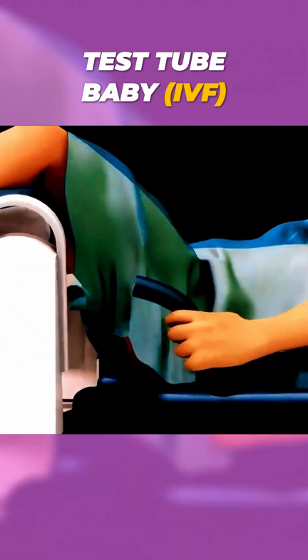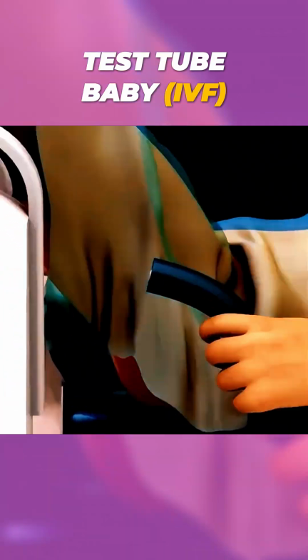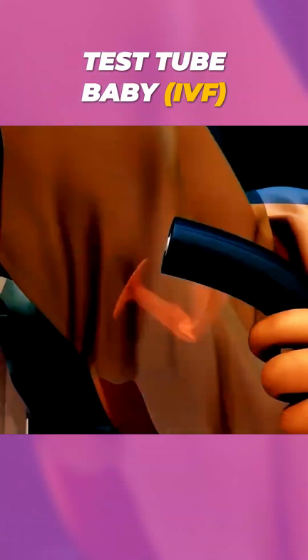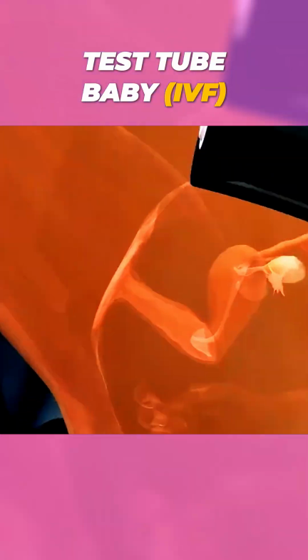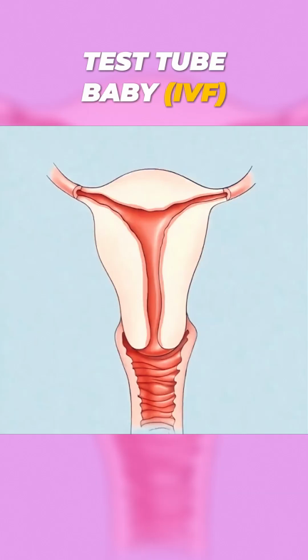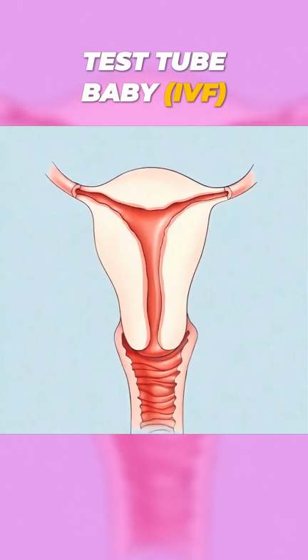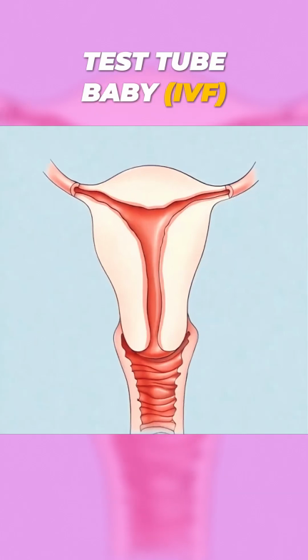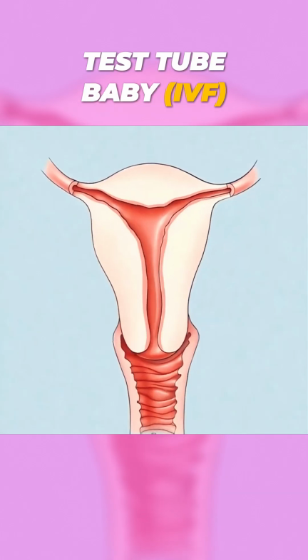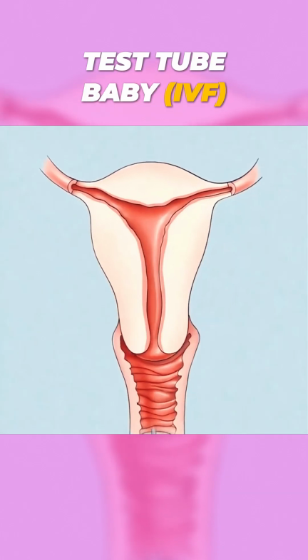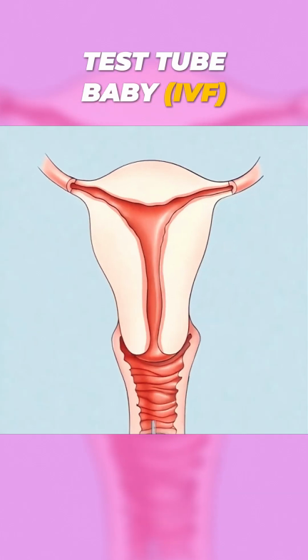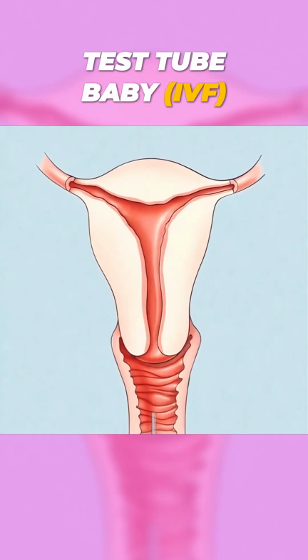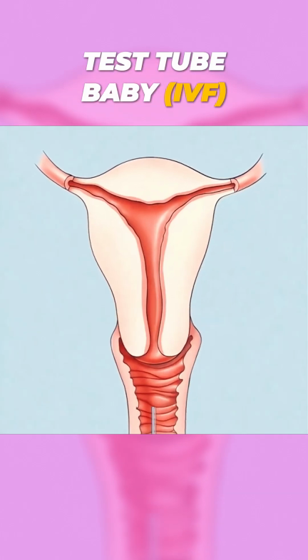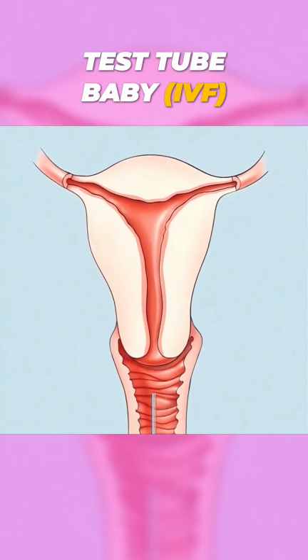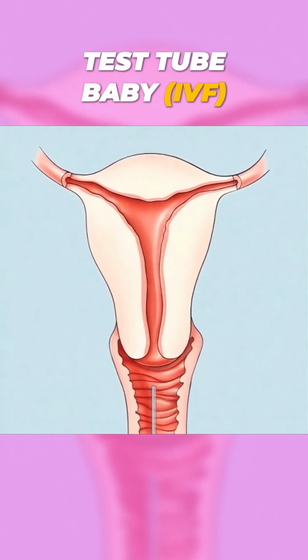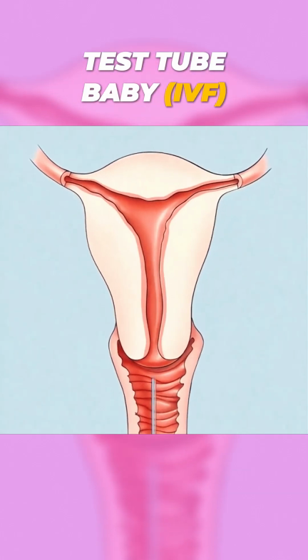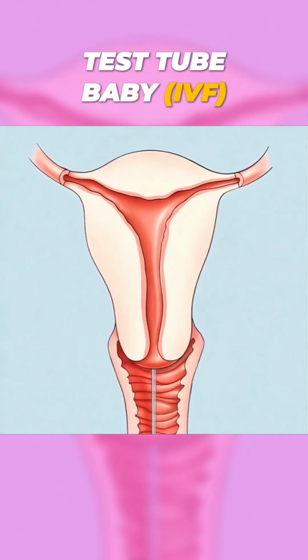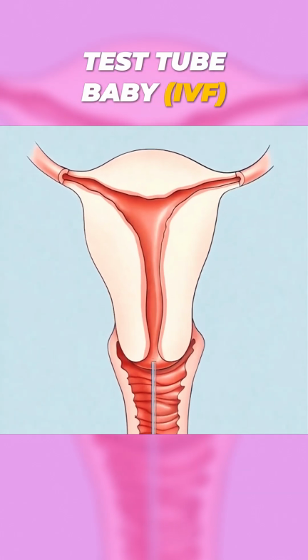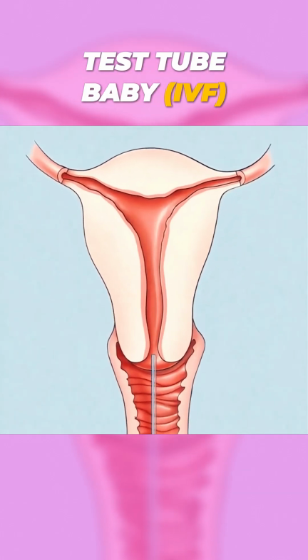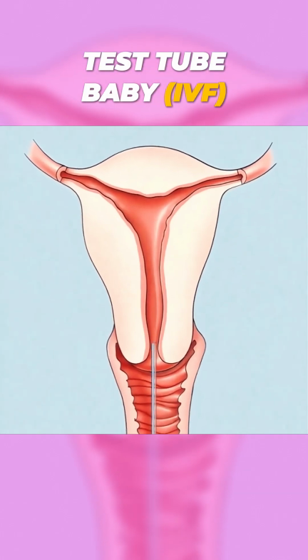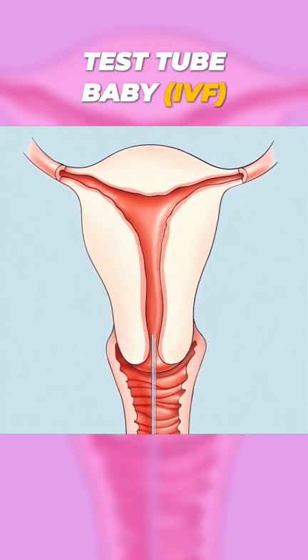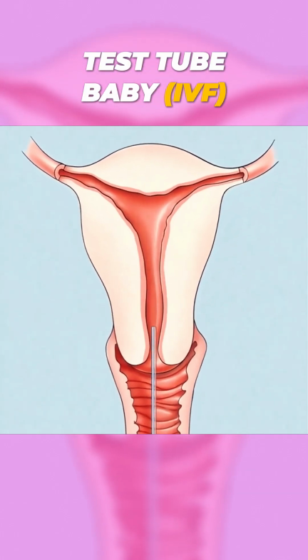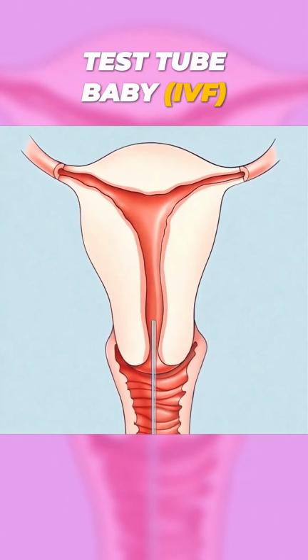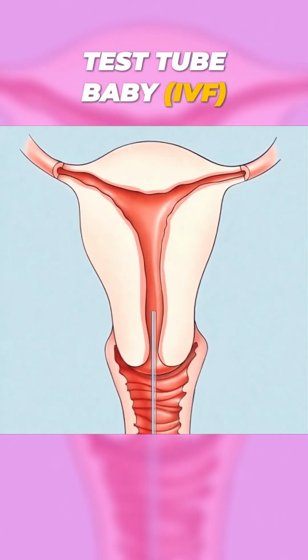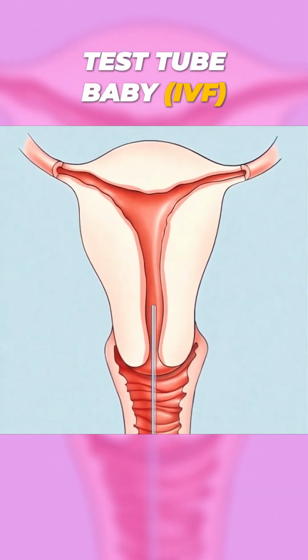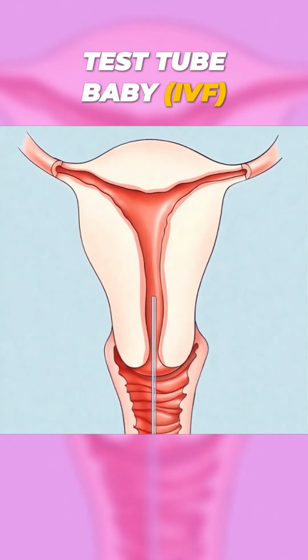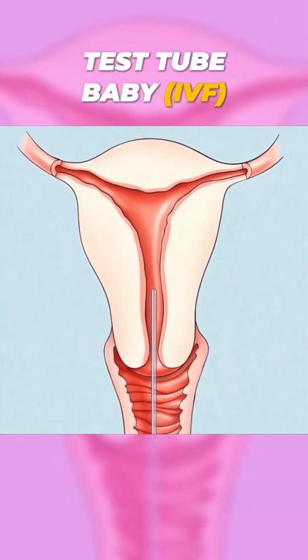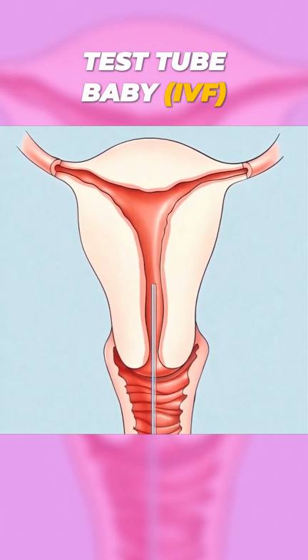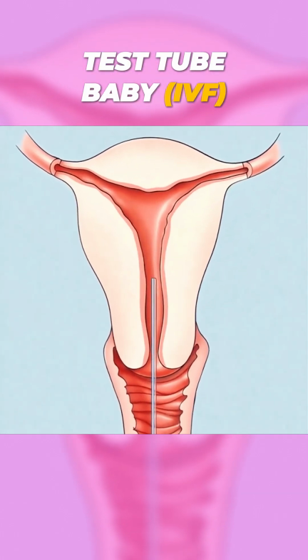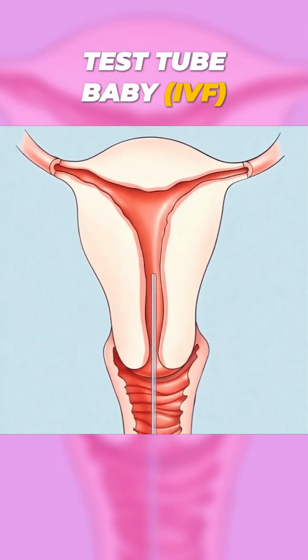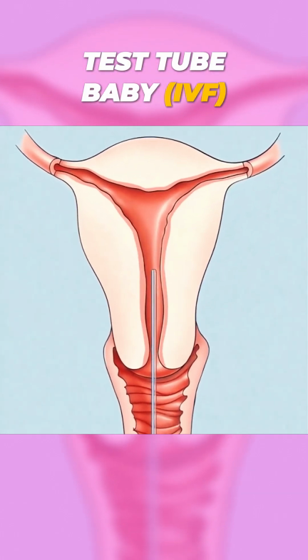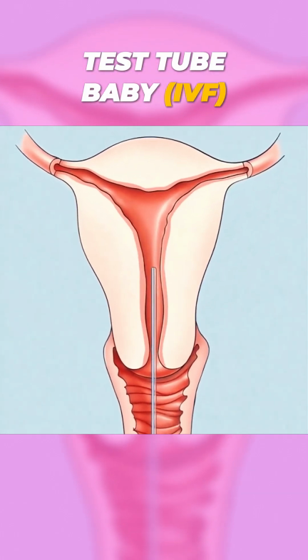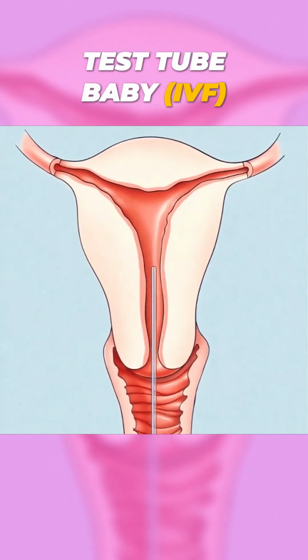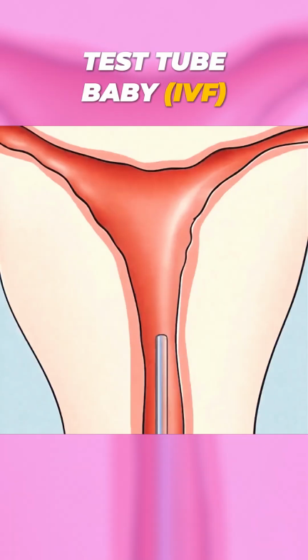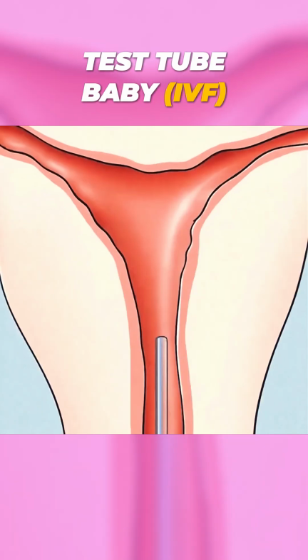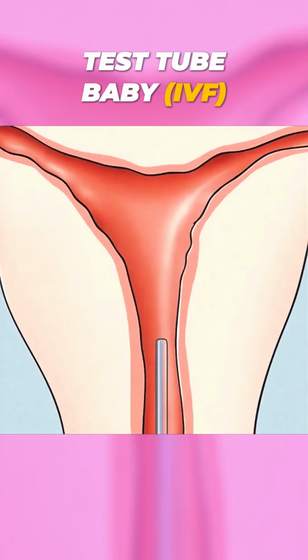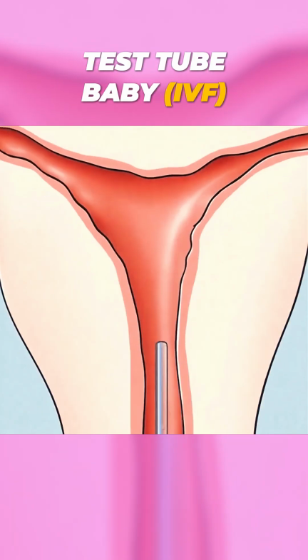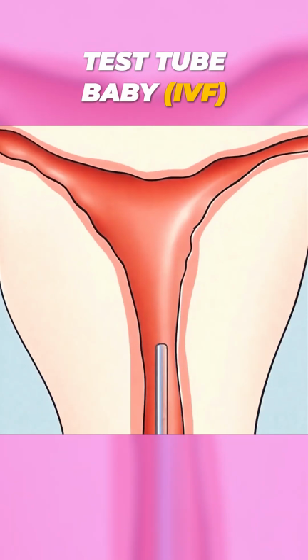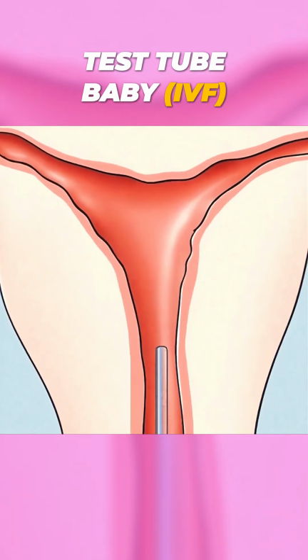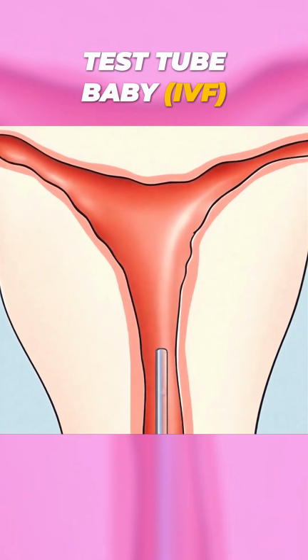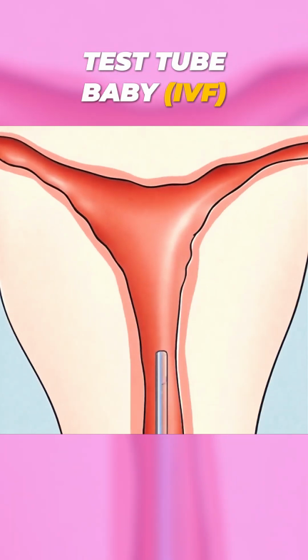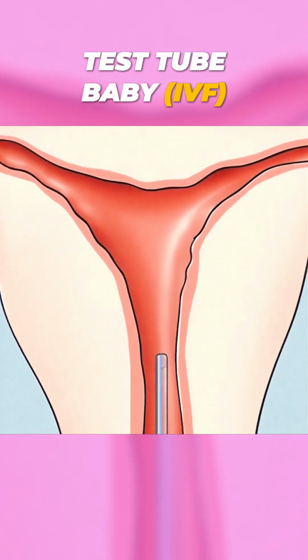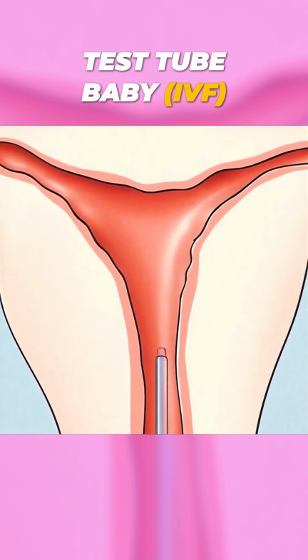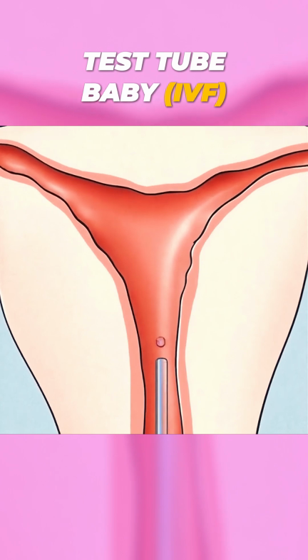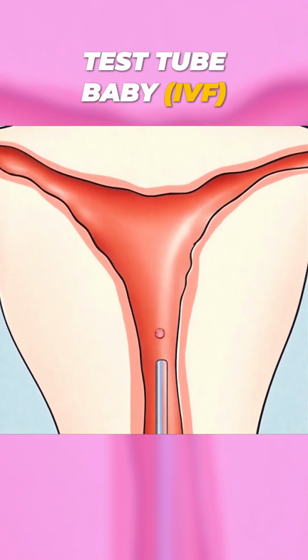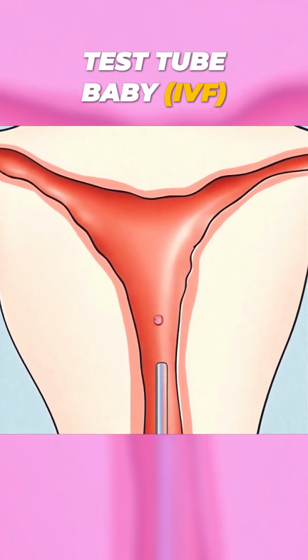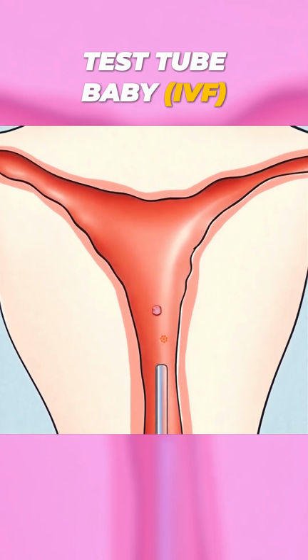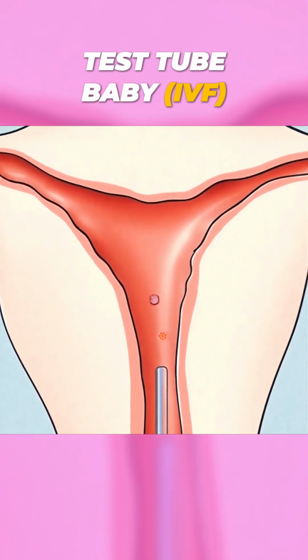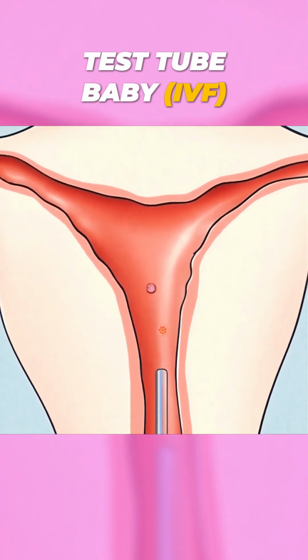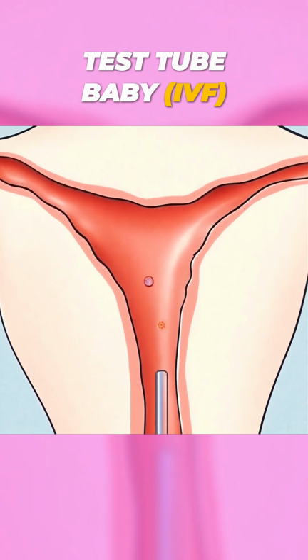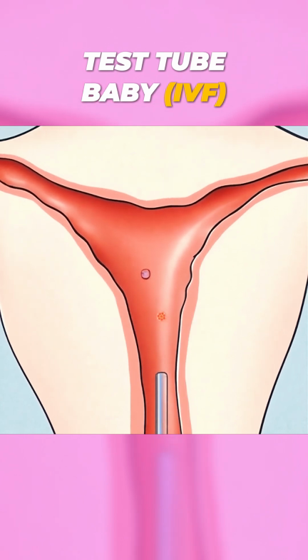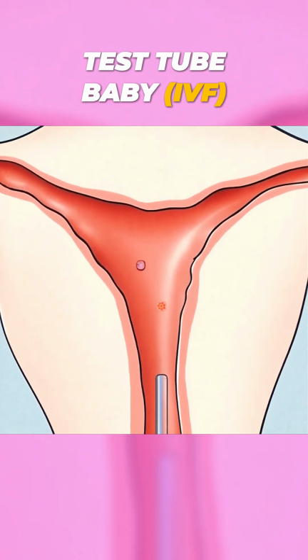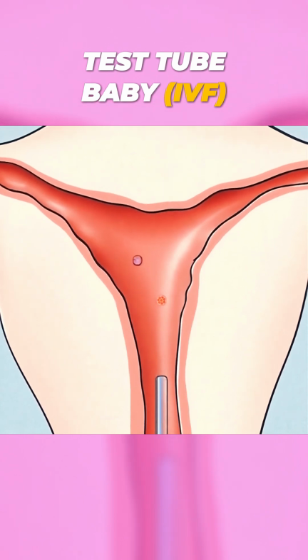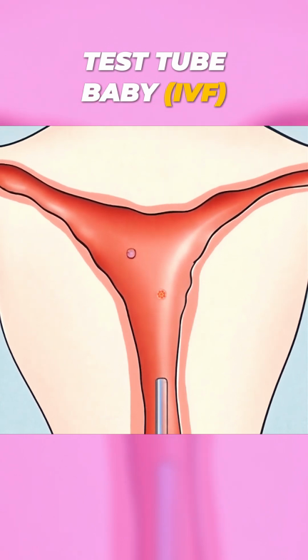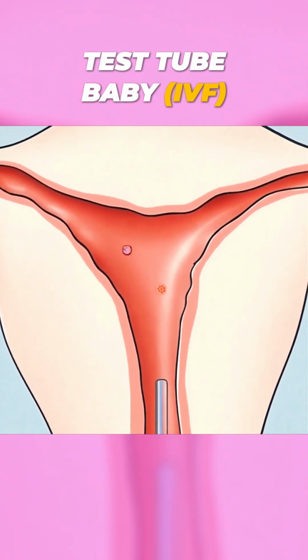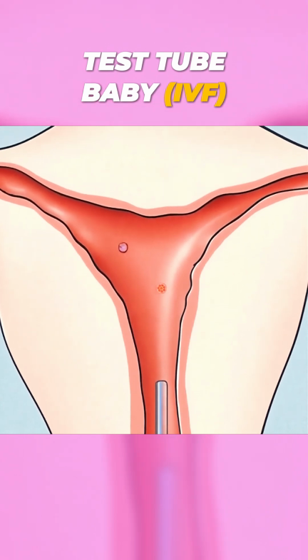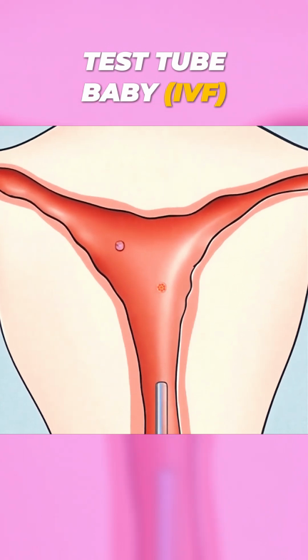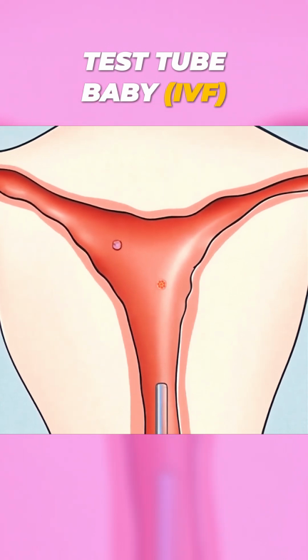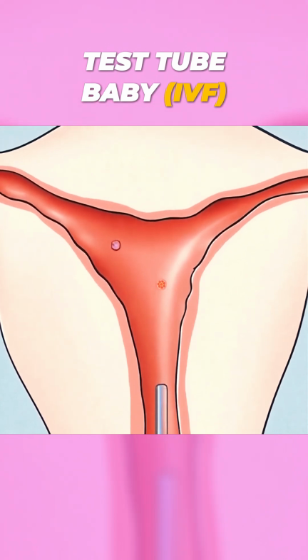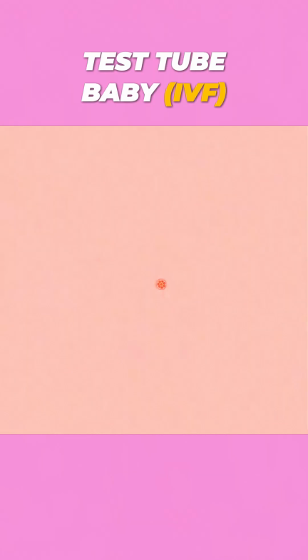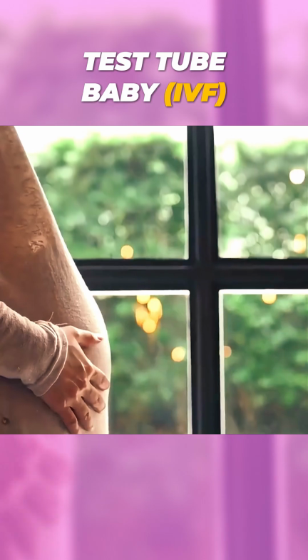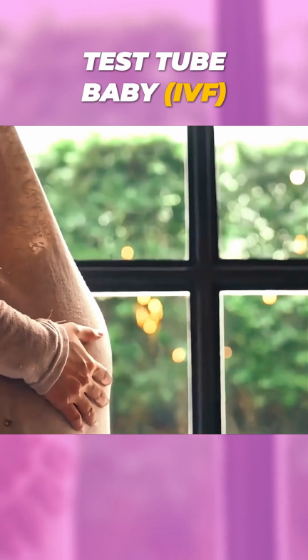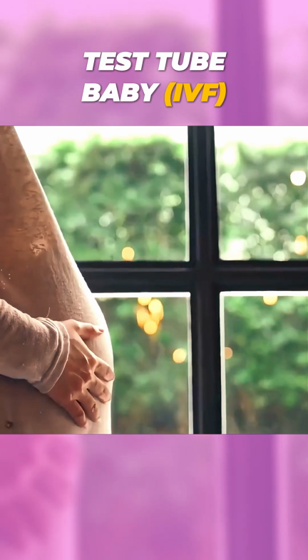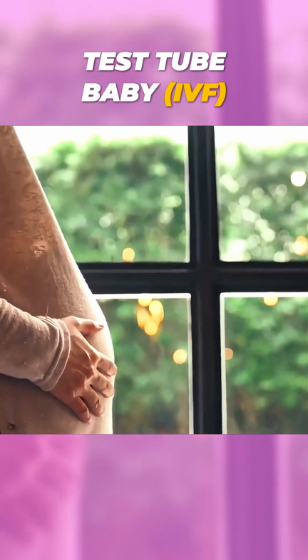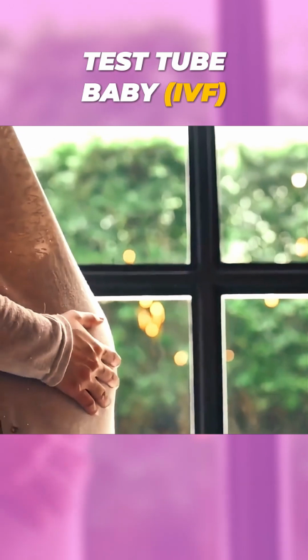In a painless procedure, the embryo is placed into the uterus, and if it successfully implants, pregnancy begins.